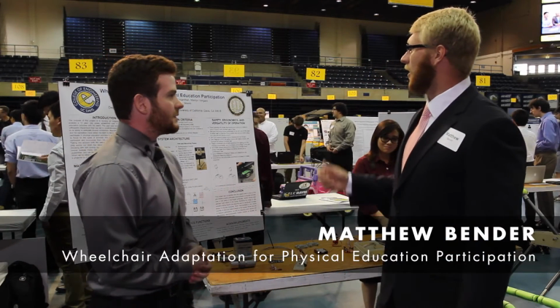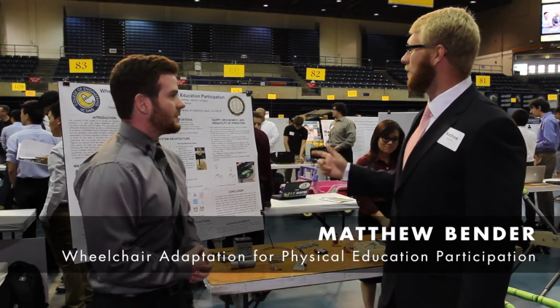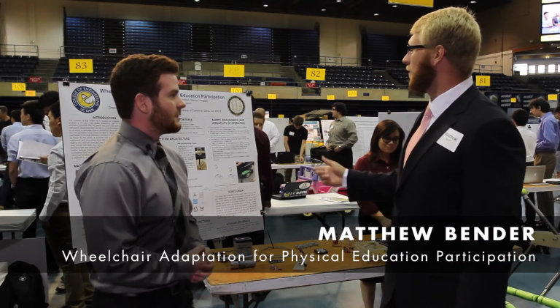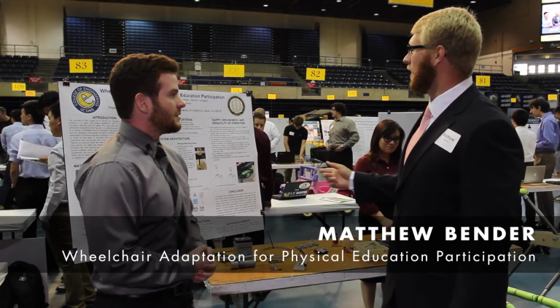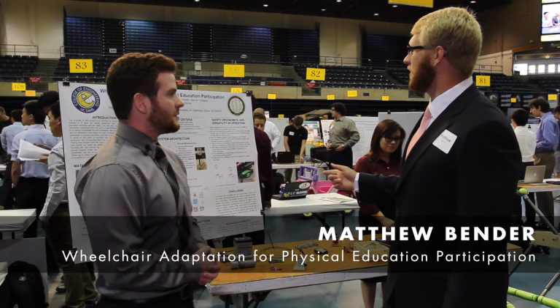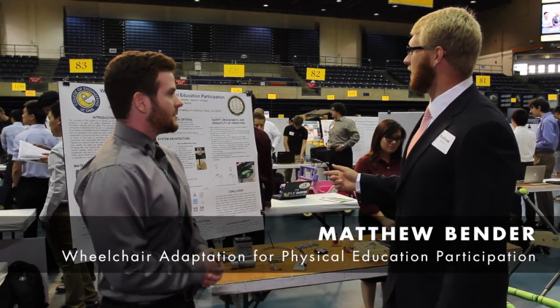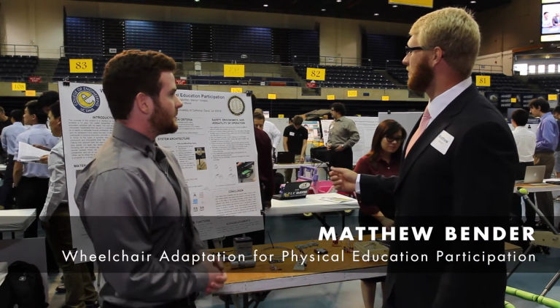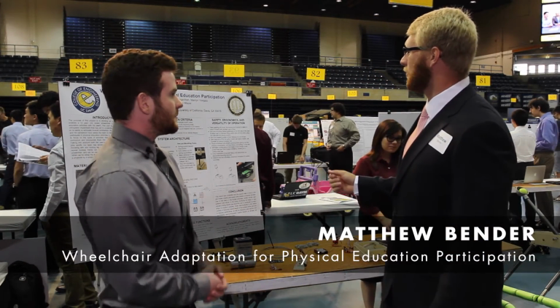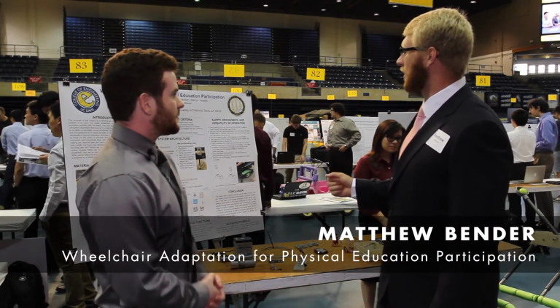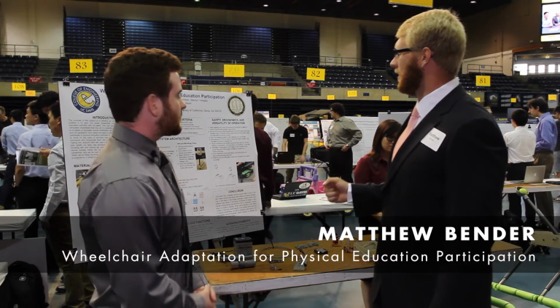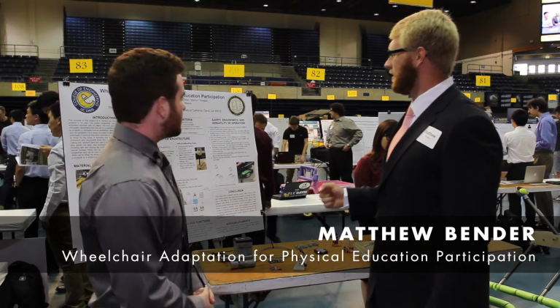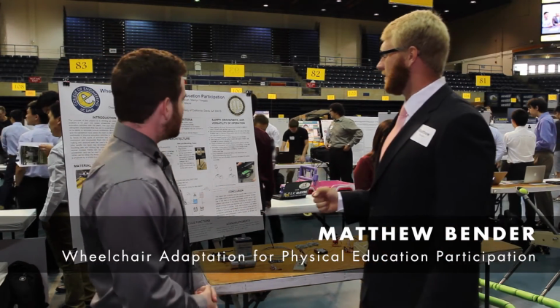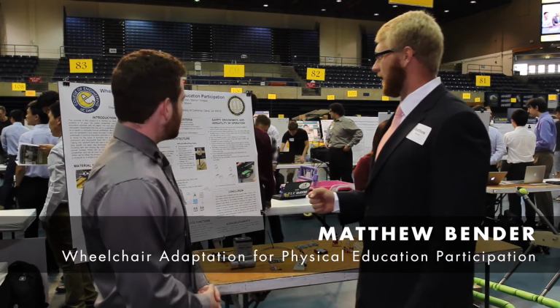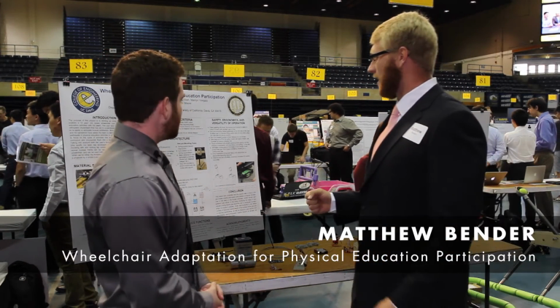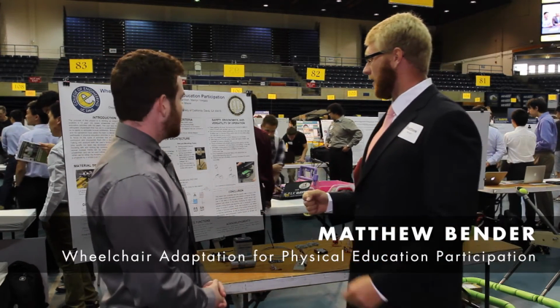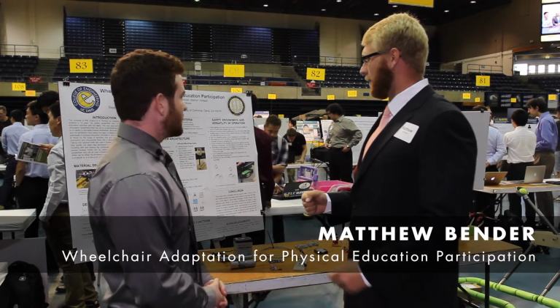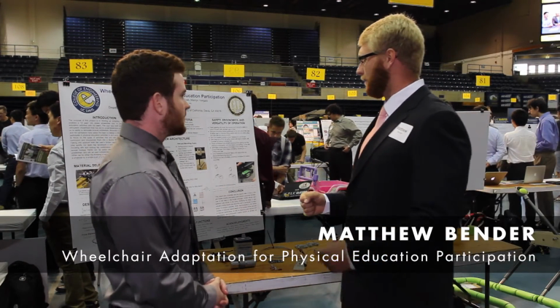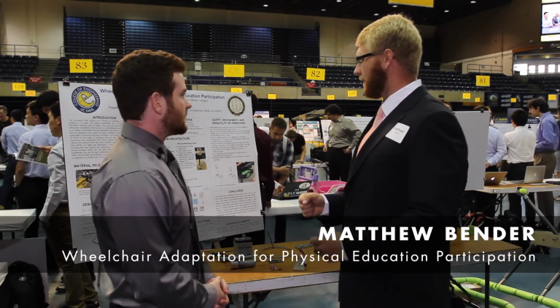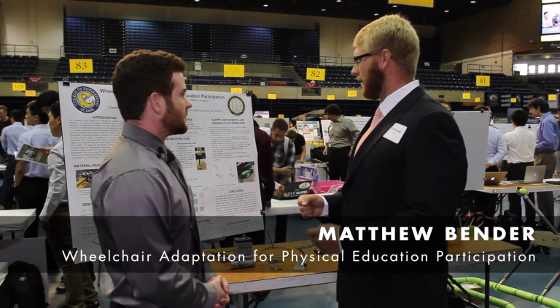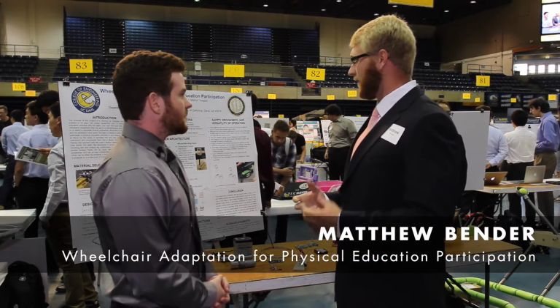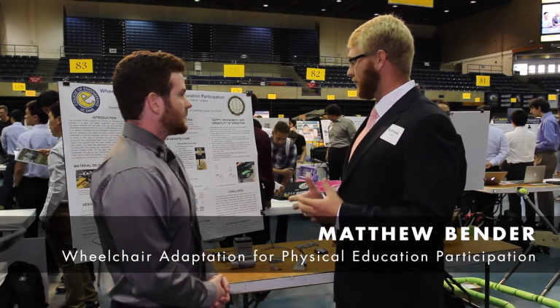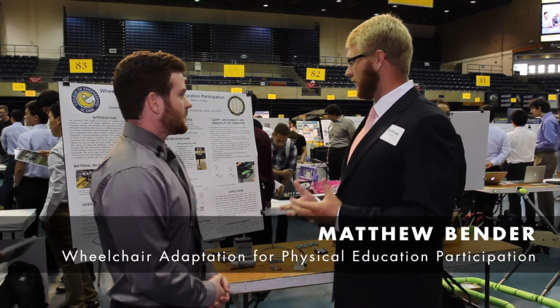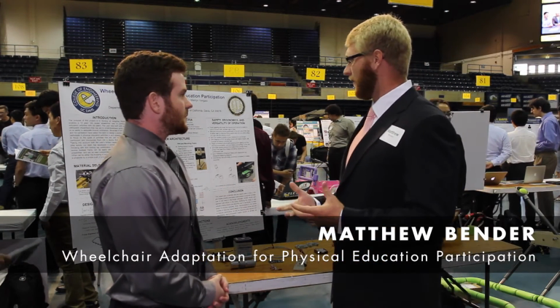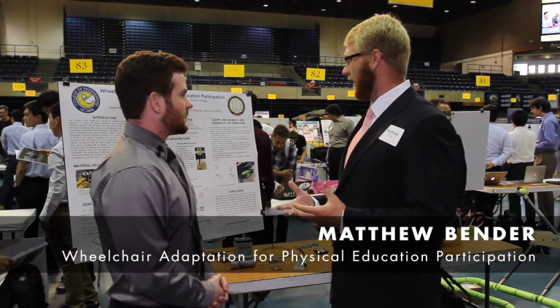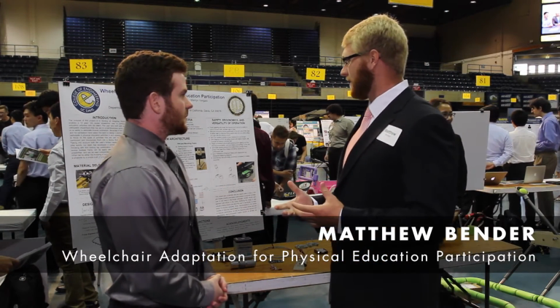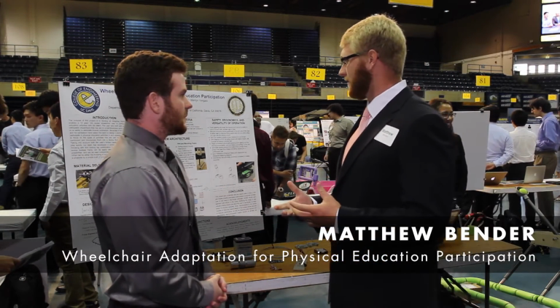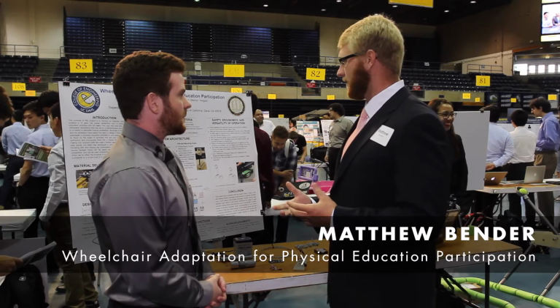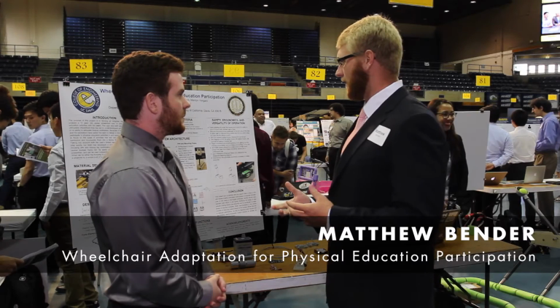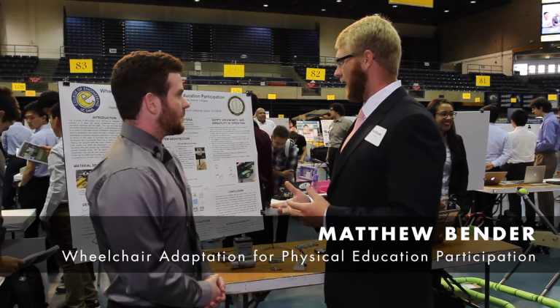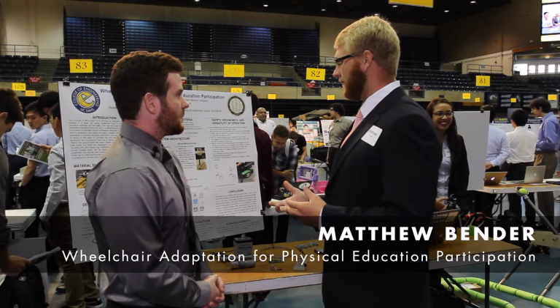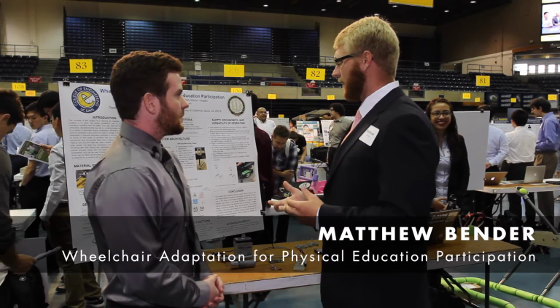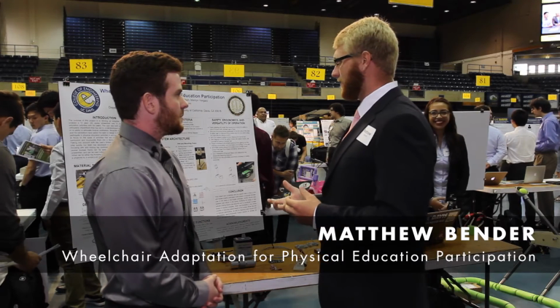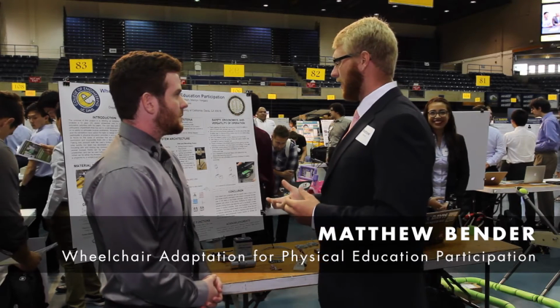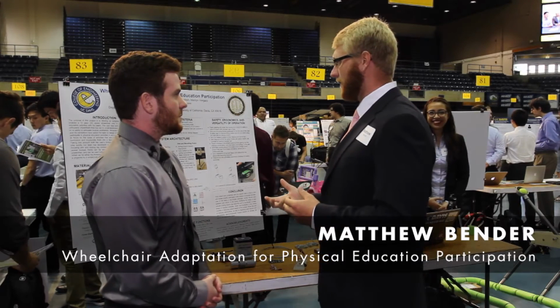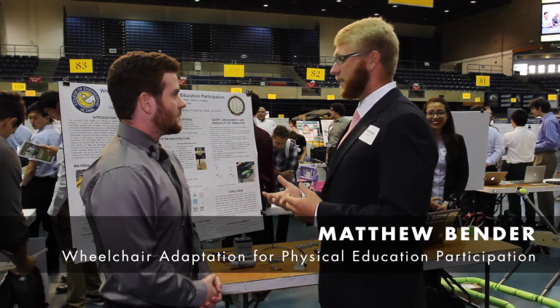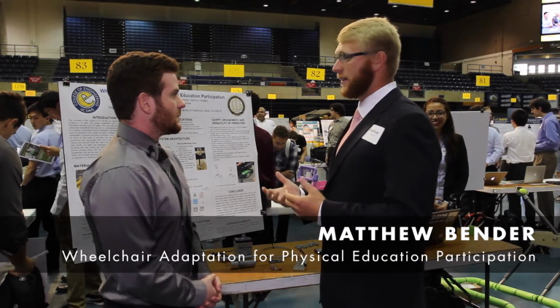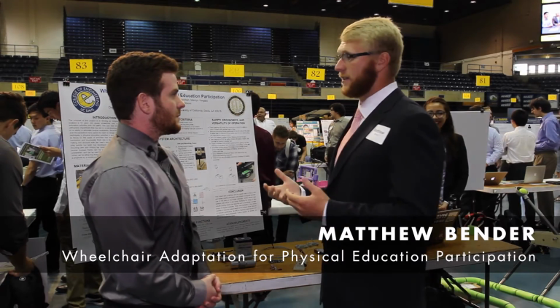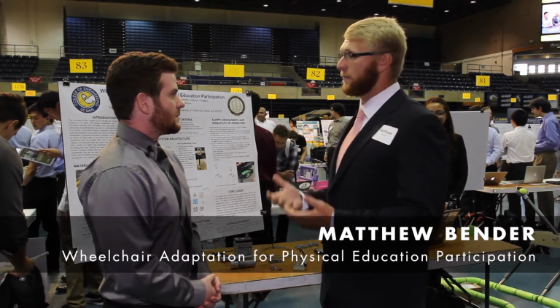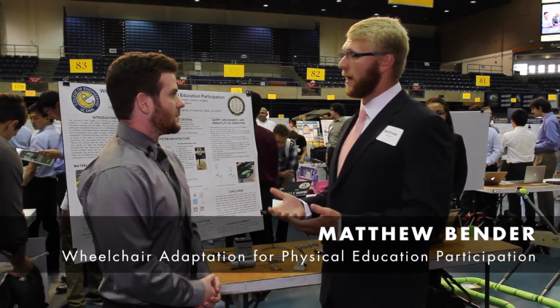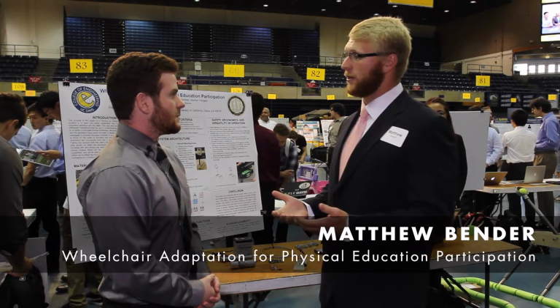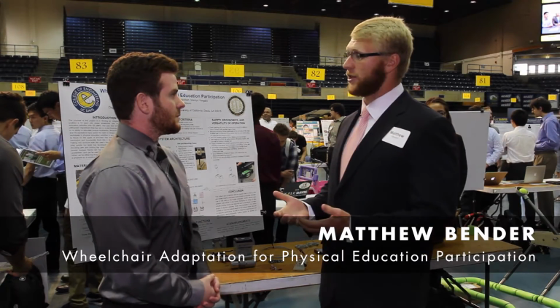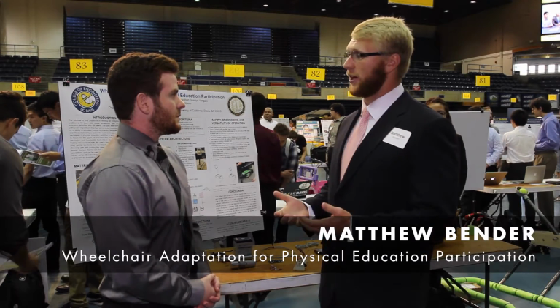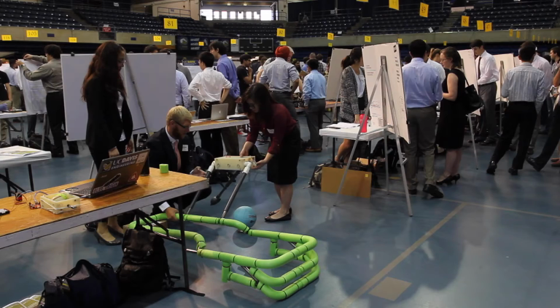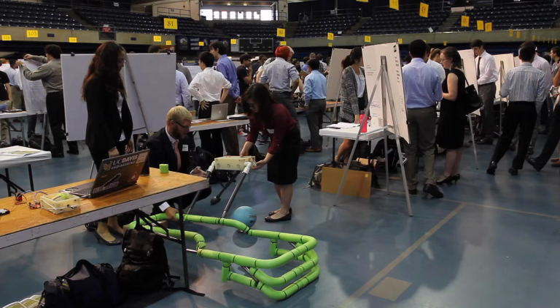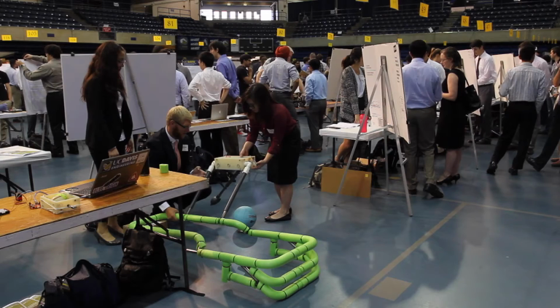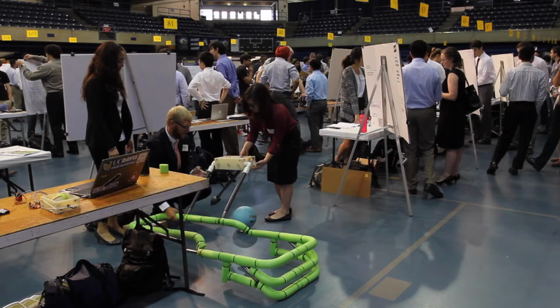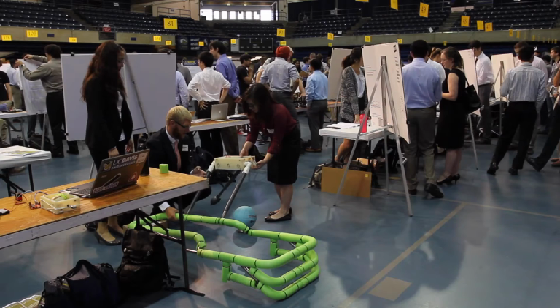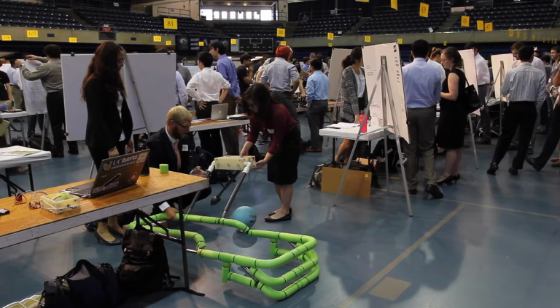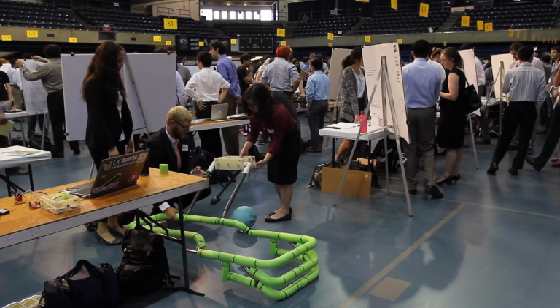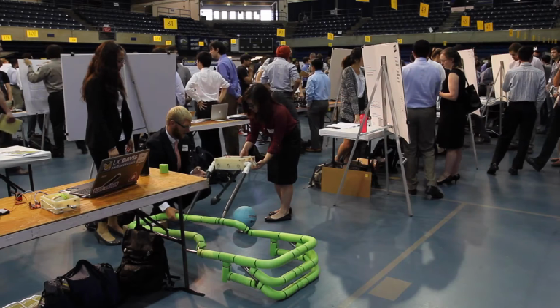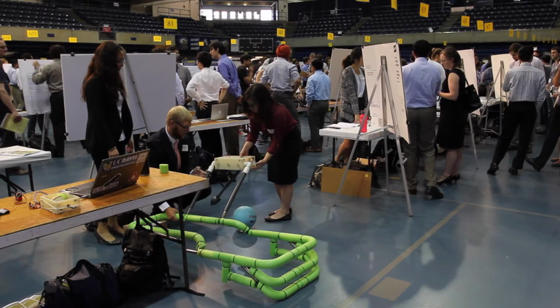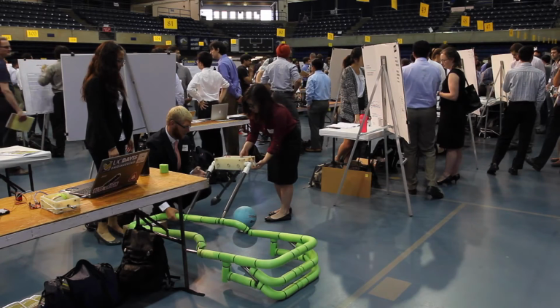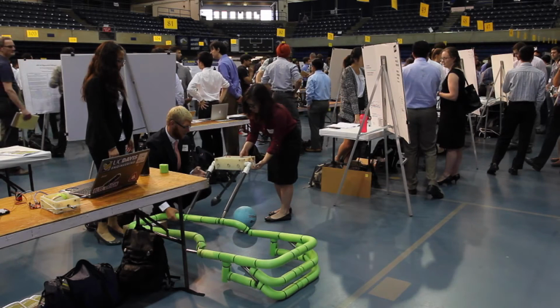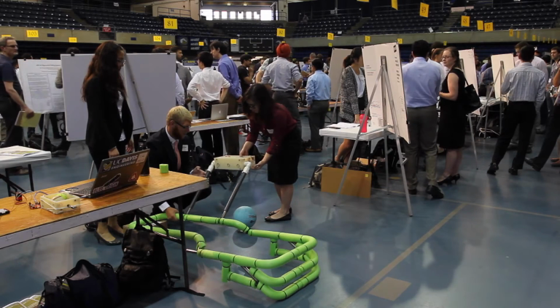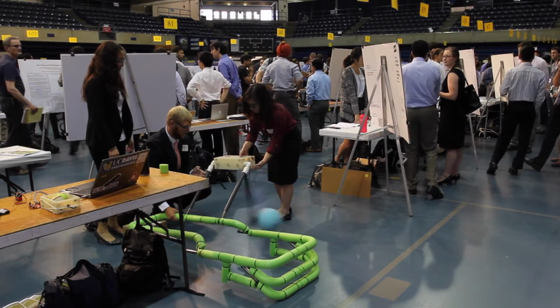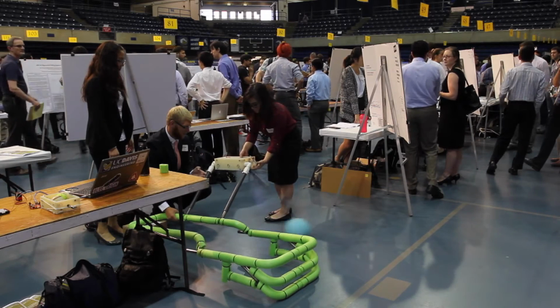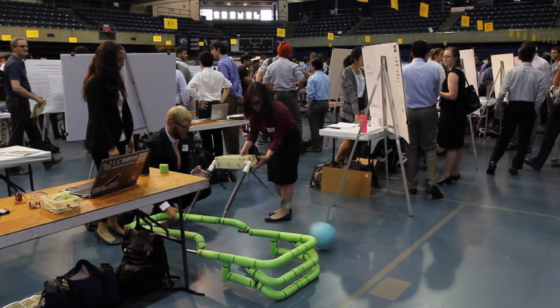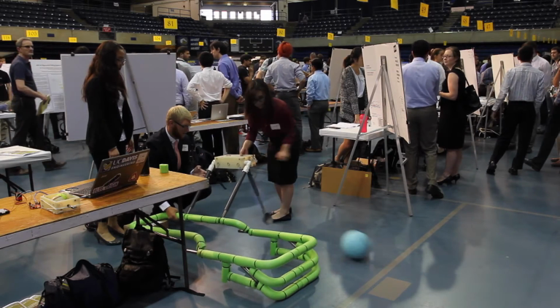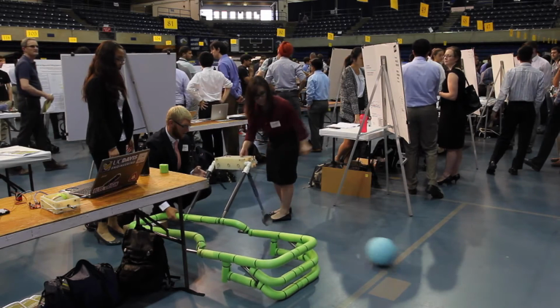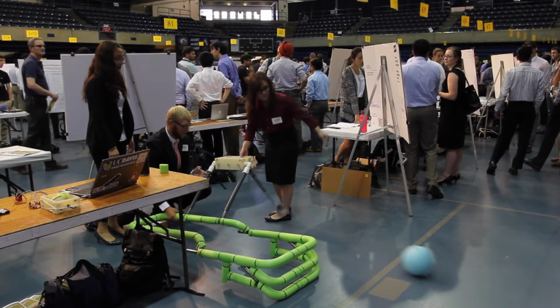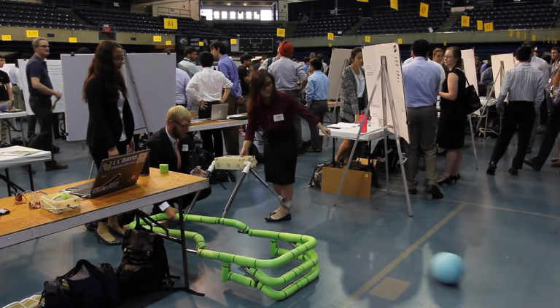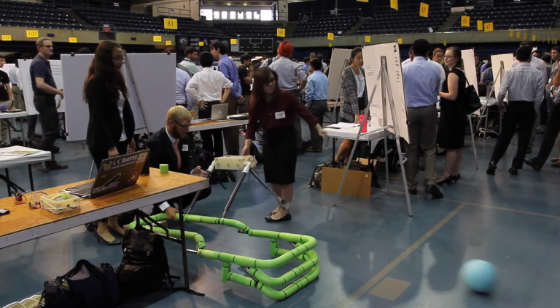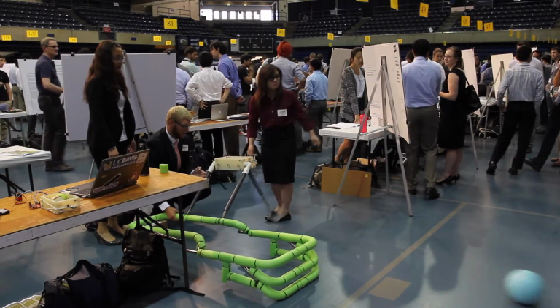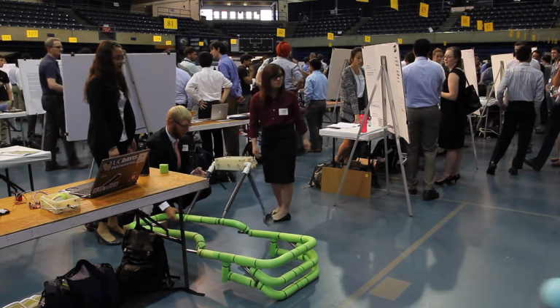Our project was a physical device that fits on this kid's power chair, and it enables him to play sports with his friends.